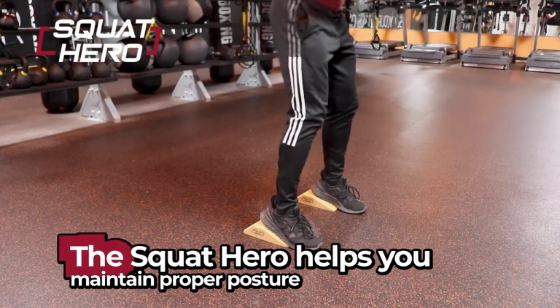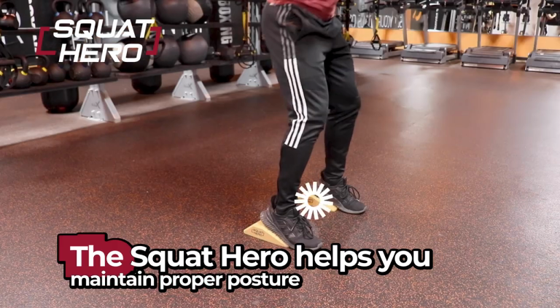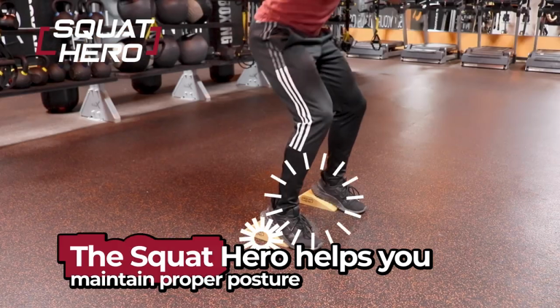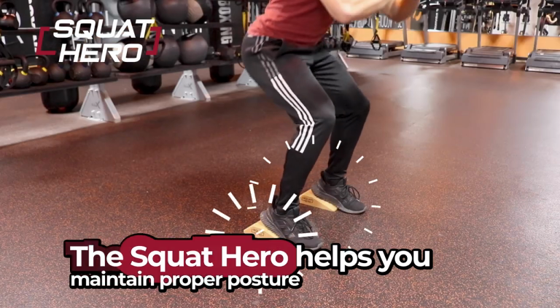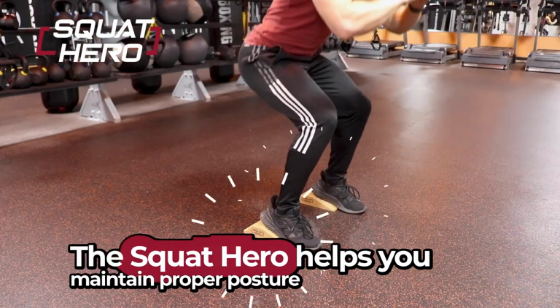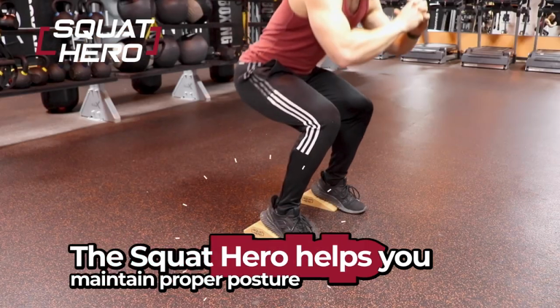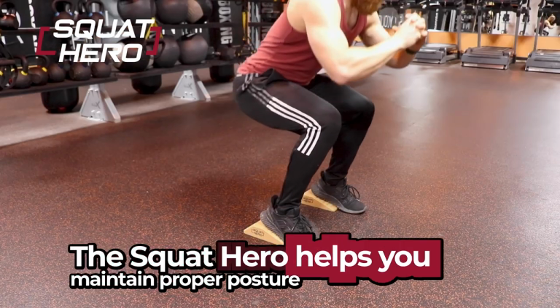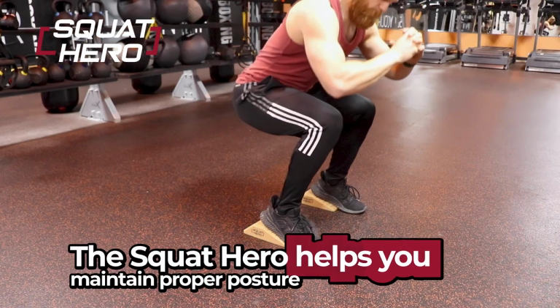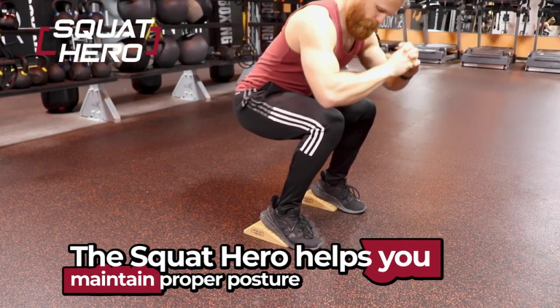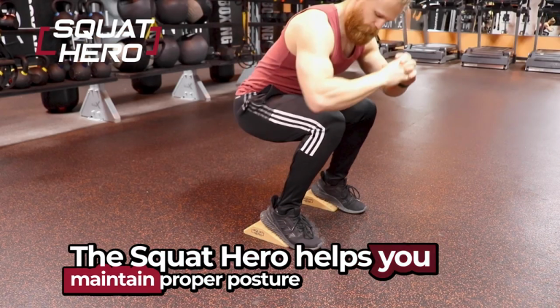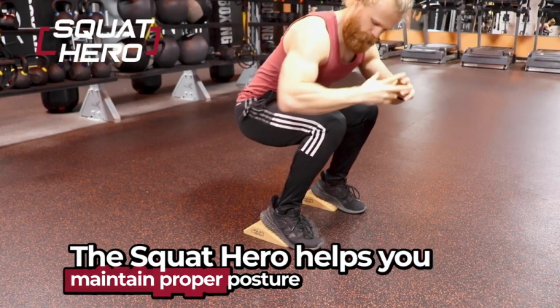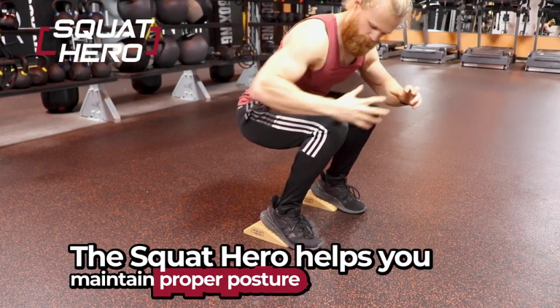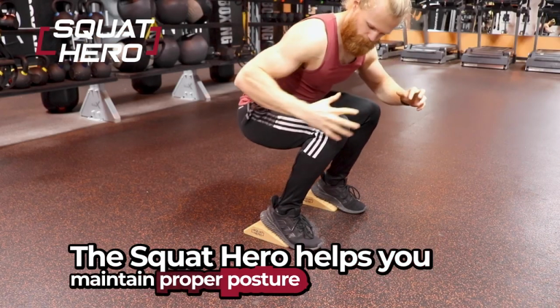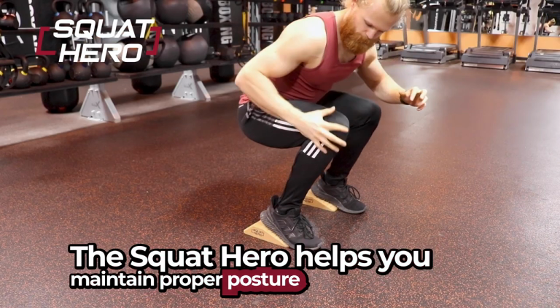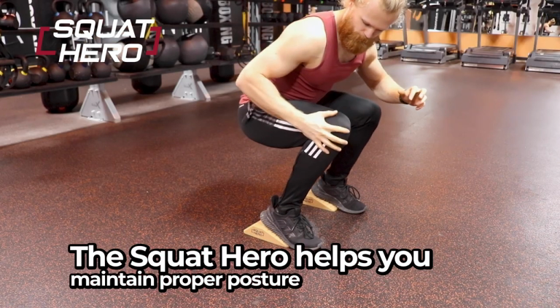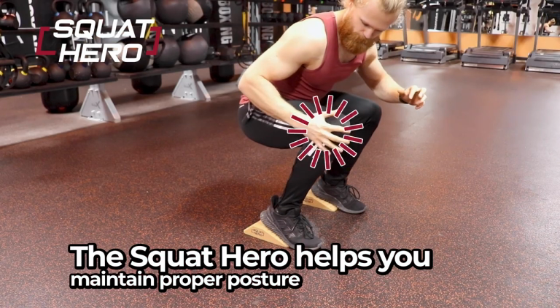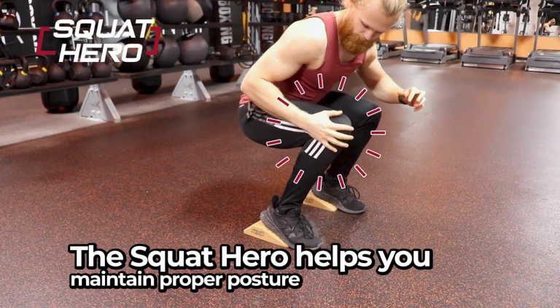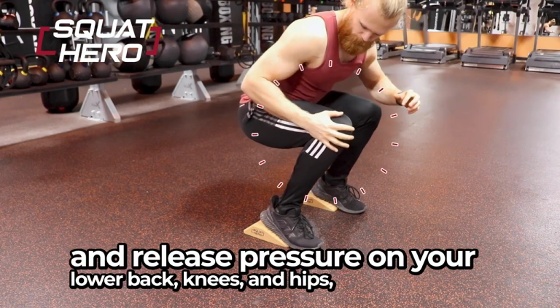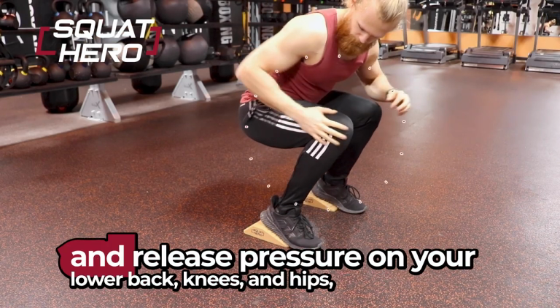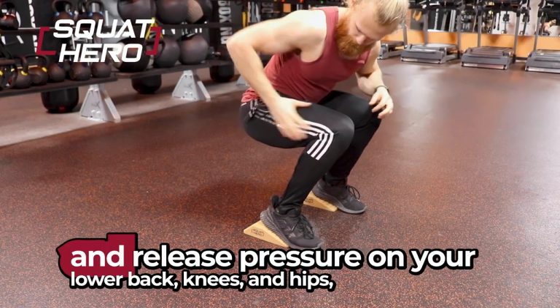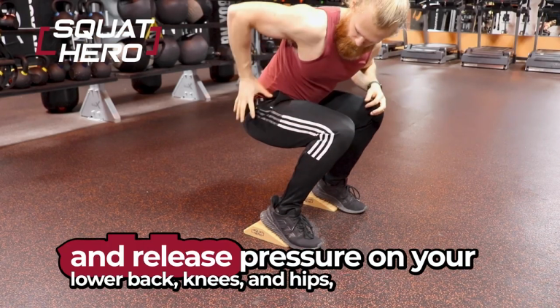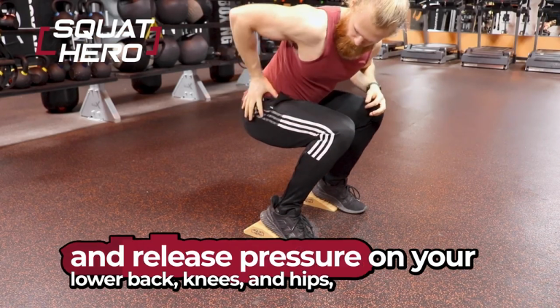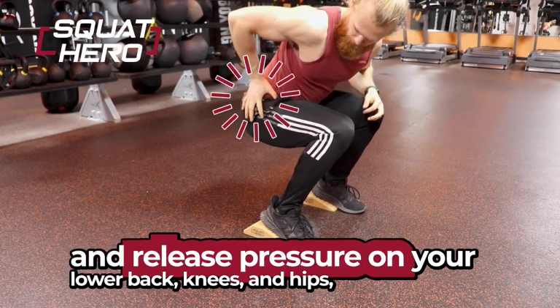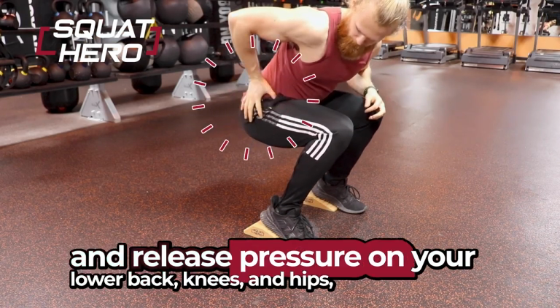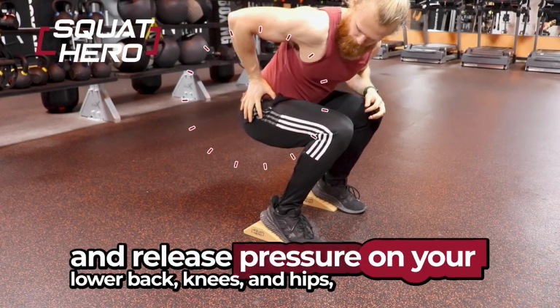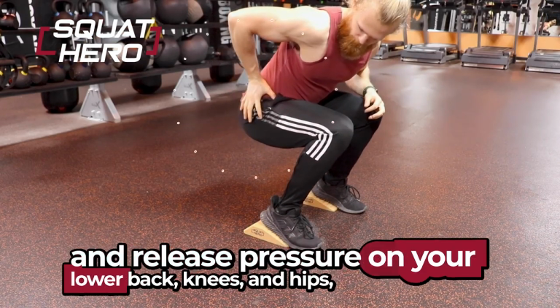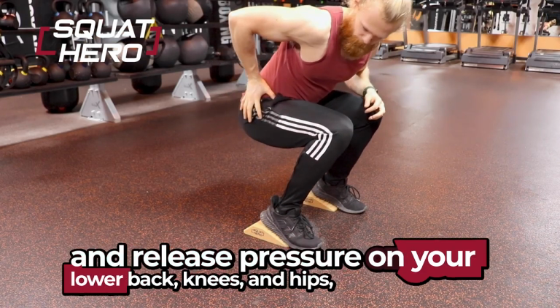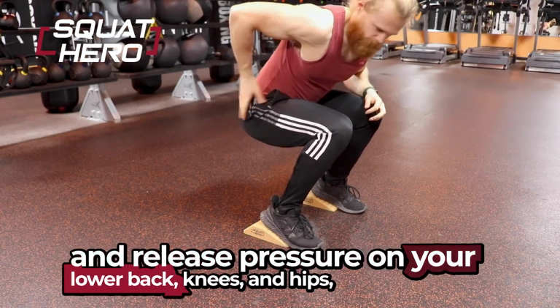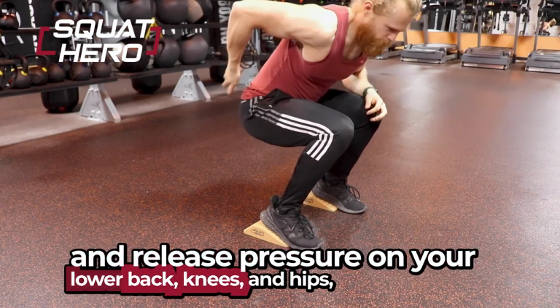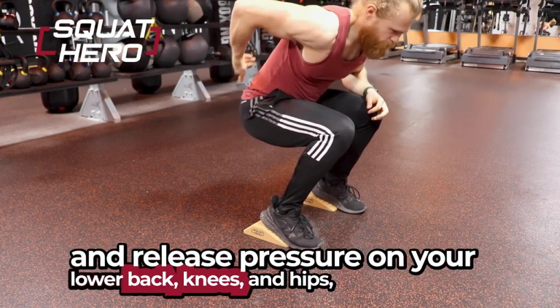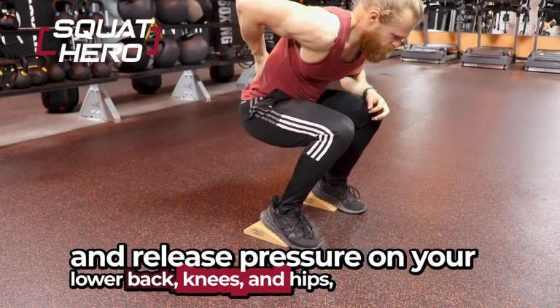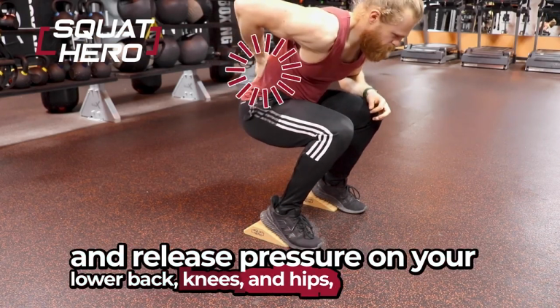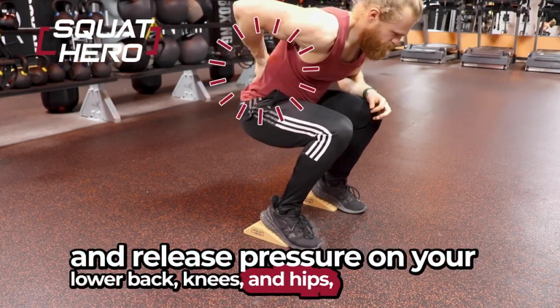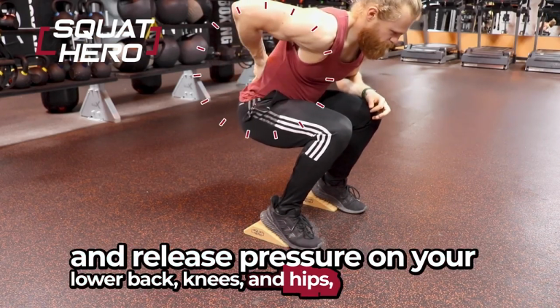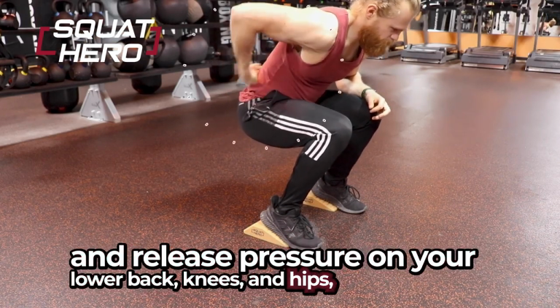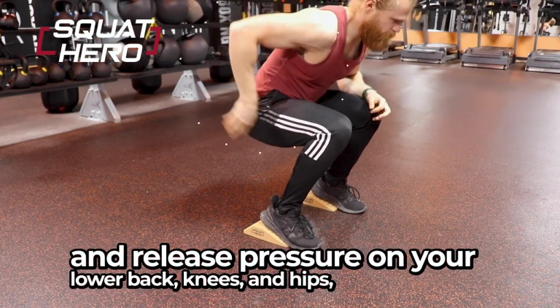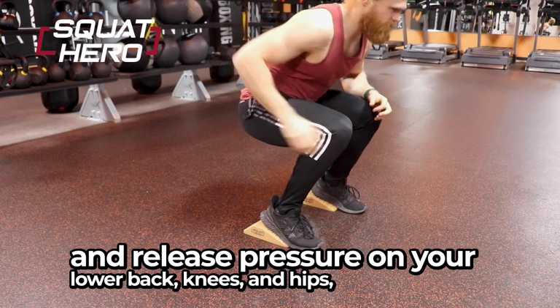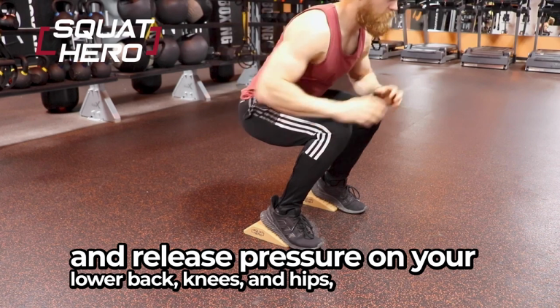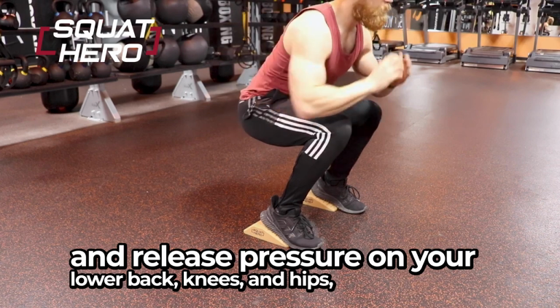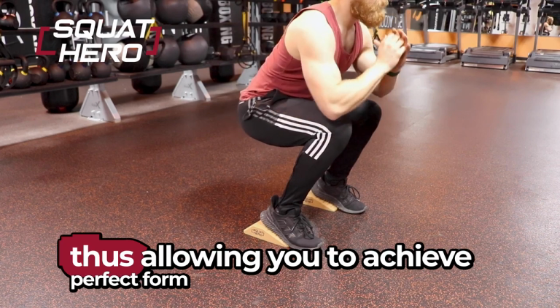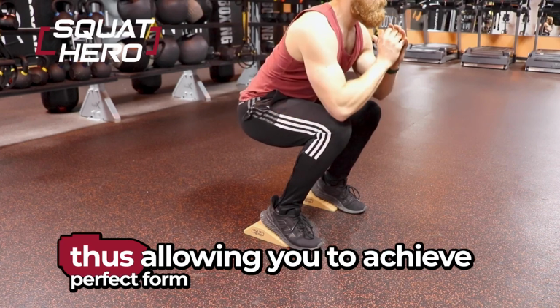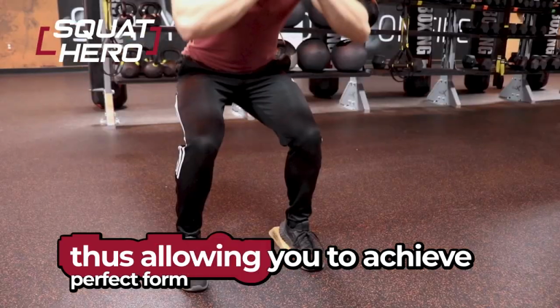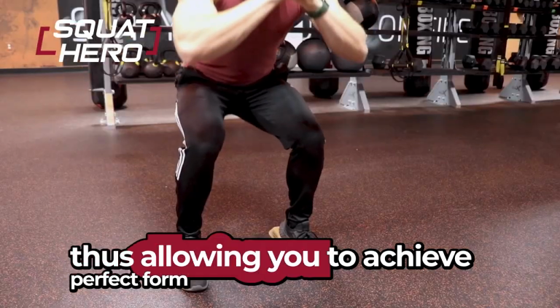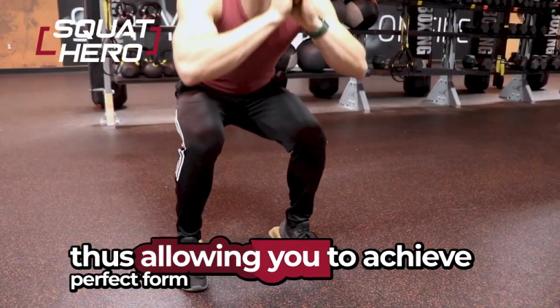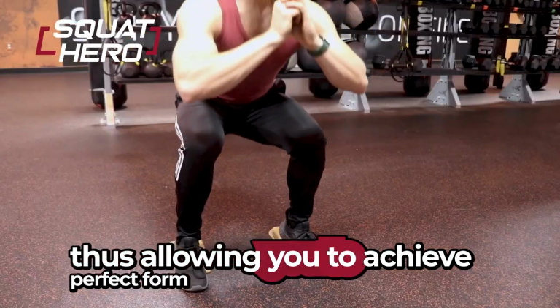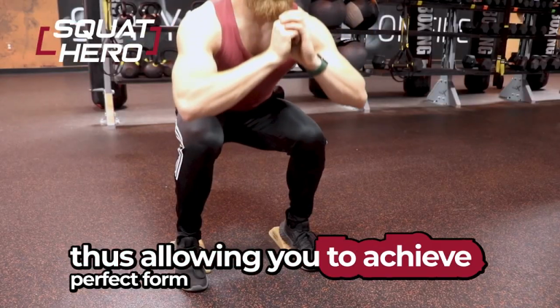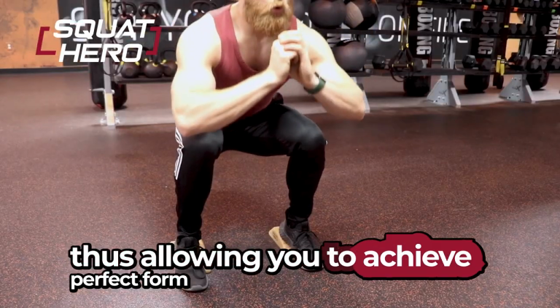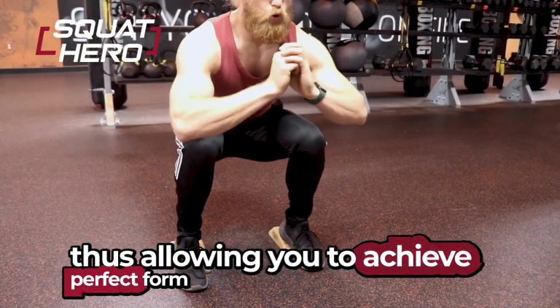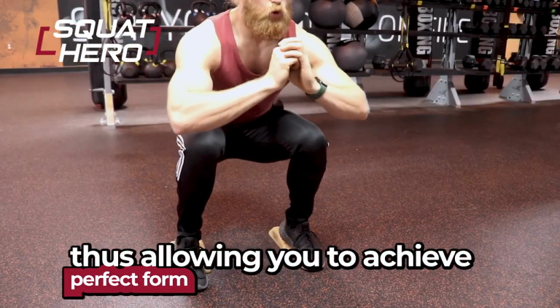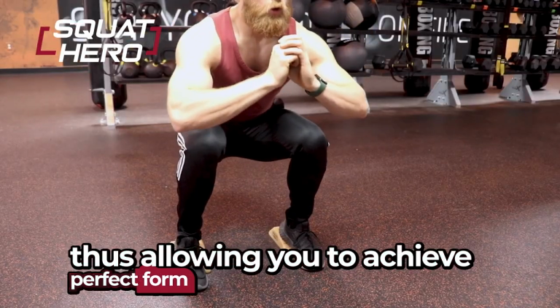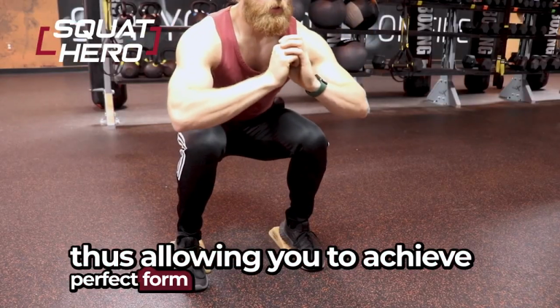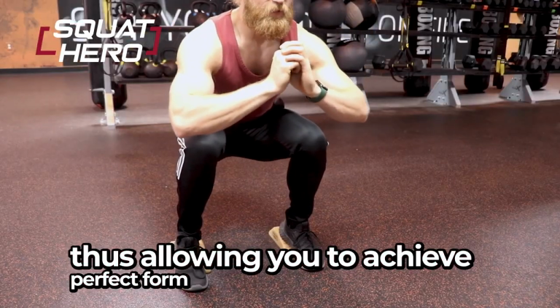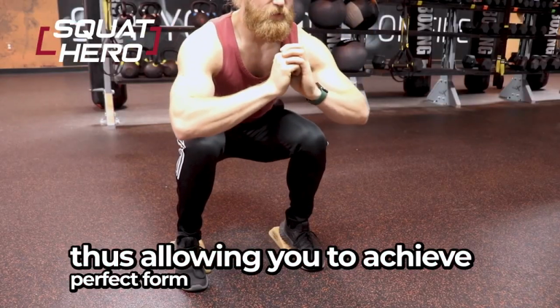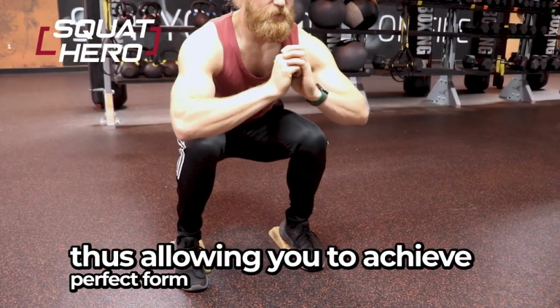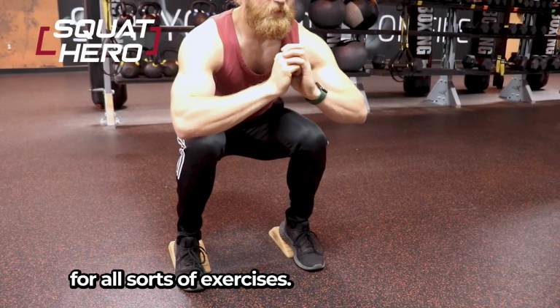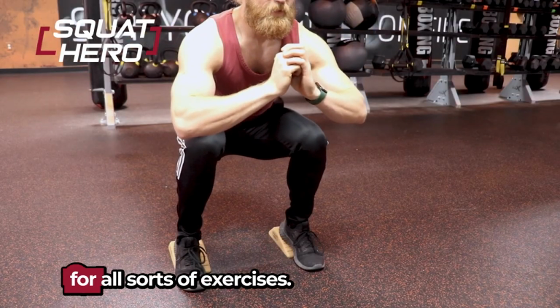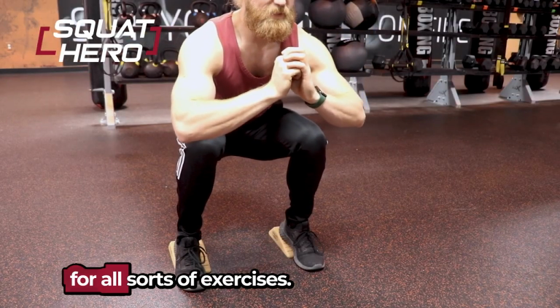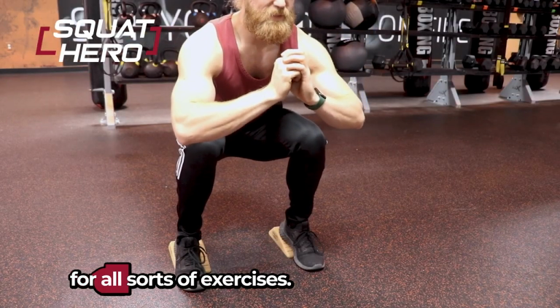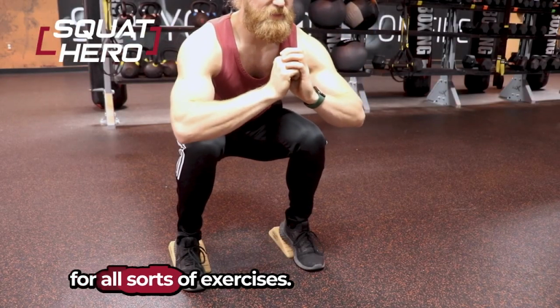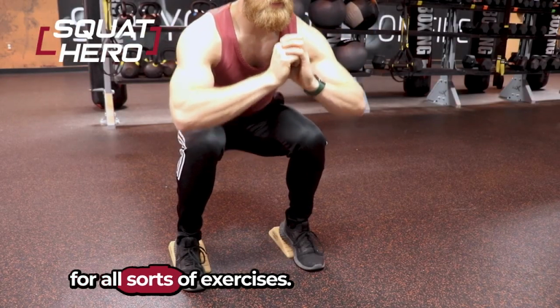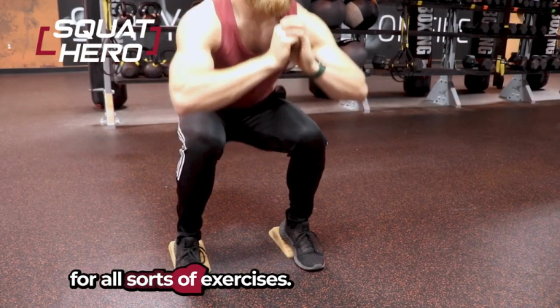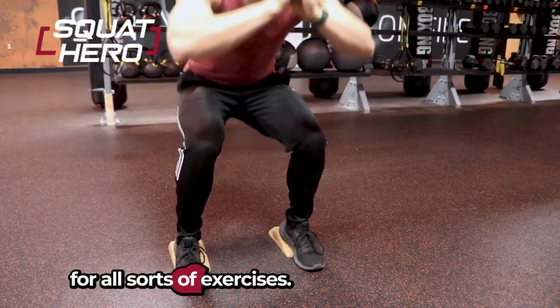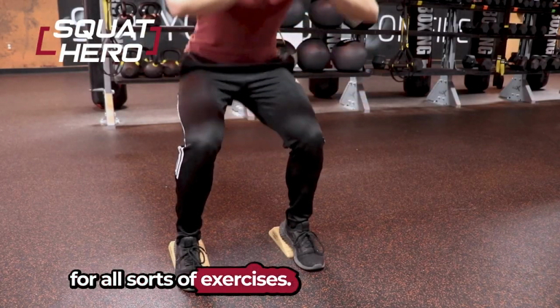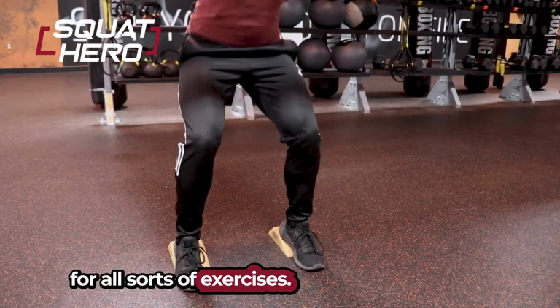The Squat Hero helps you maintain proper posture and release pressure on your lower back, knees, and hips, thus allowing you to achieve perfect form for all sorts of exercises.